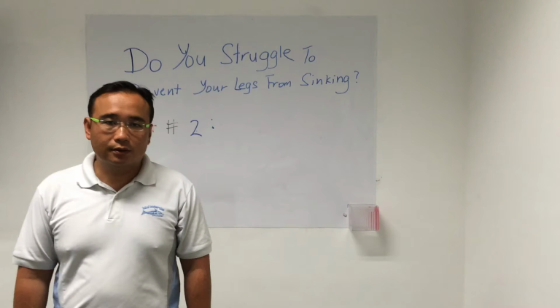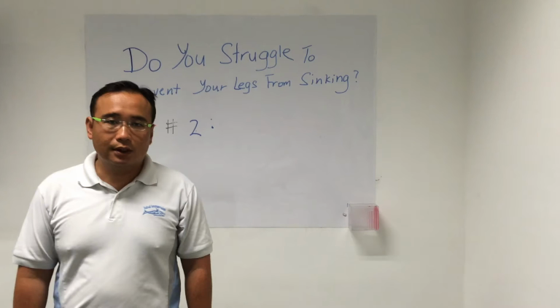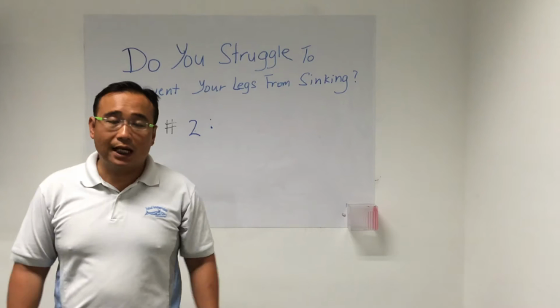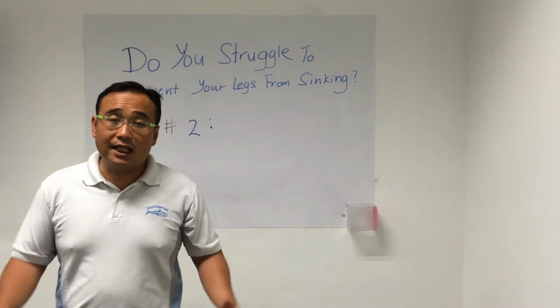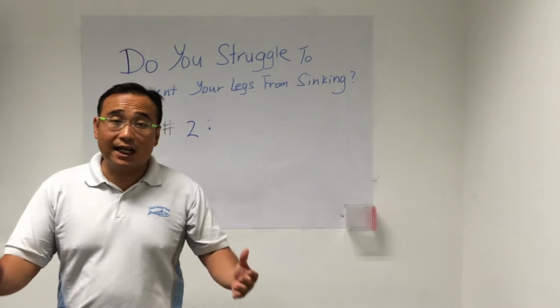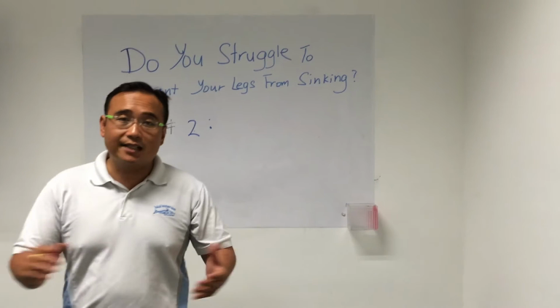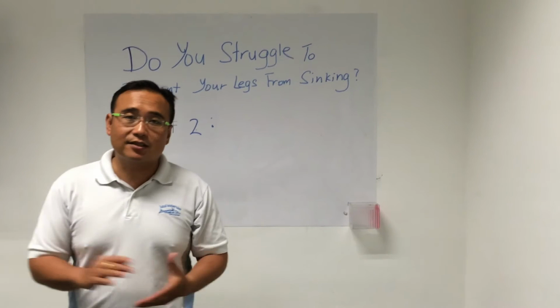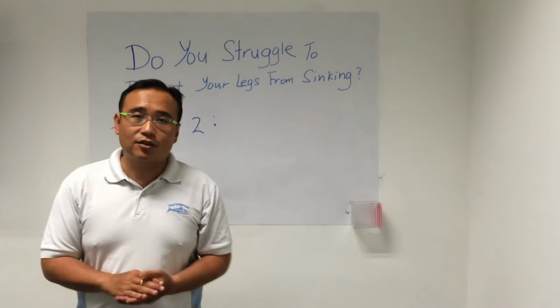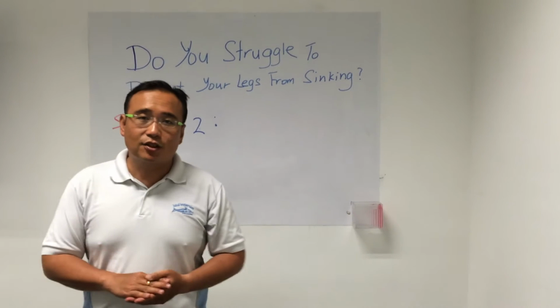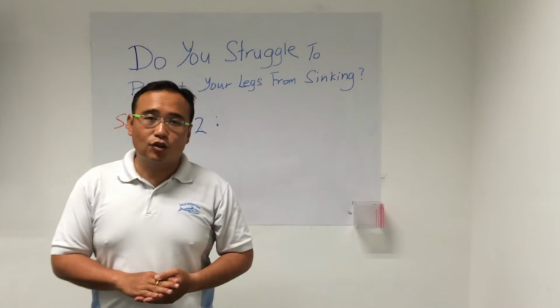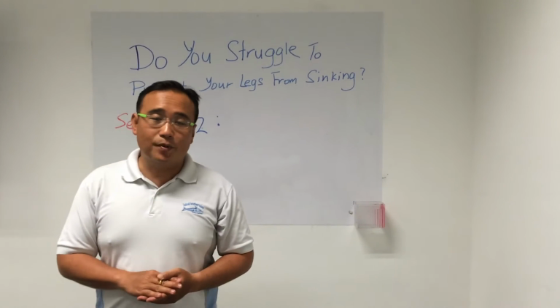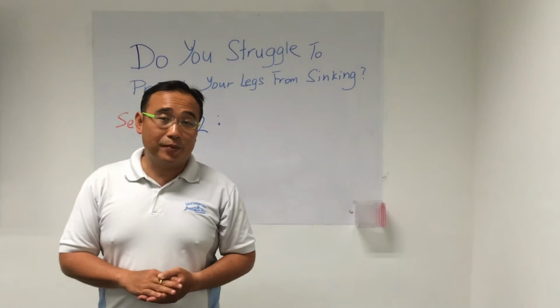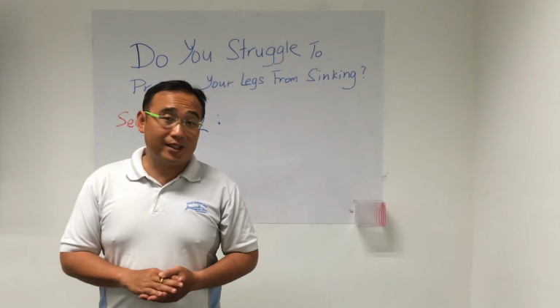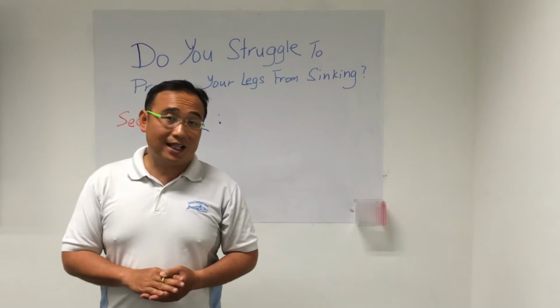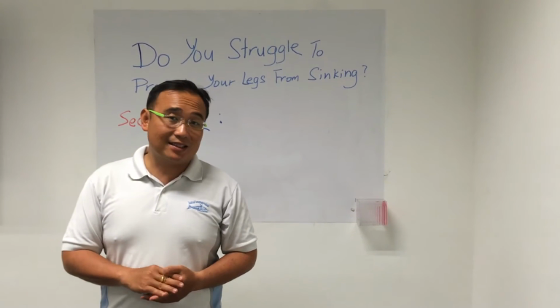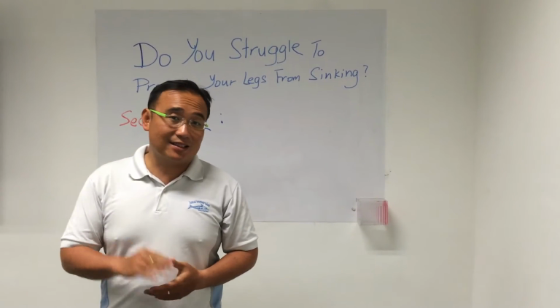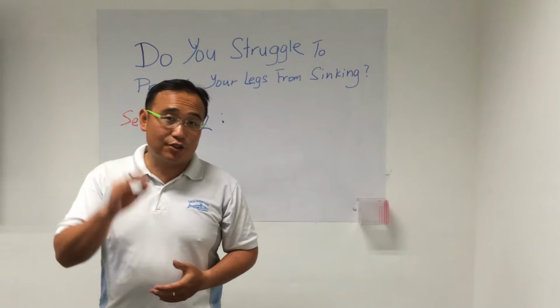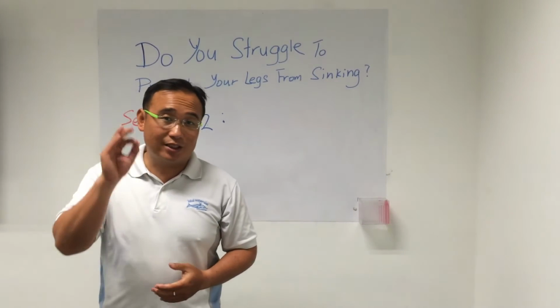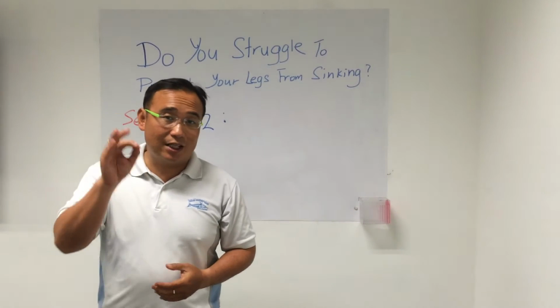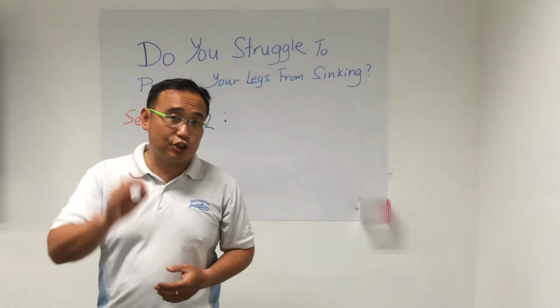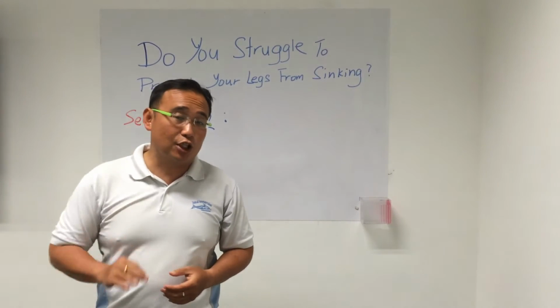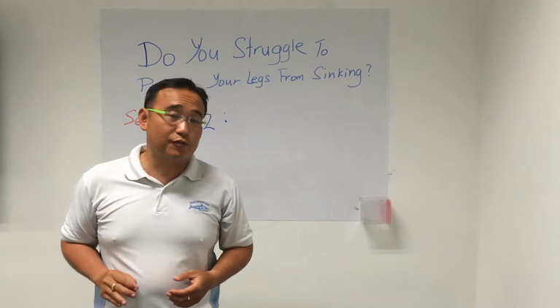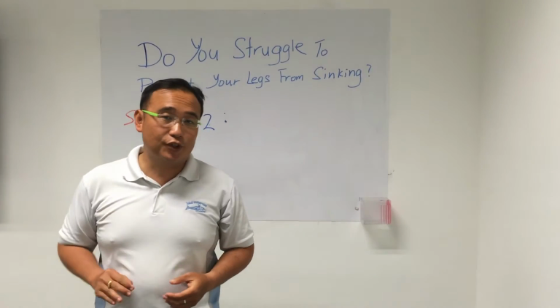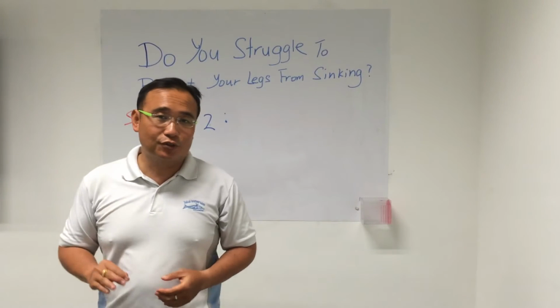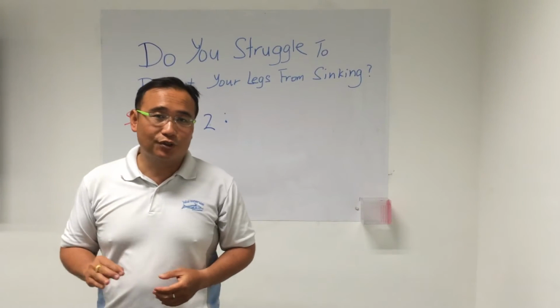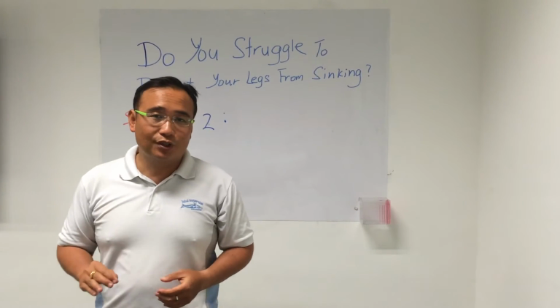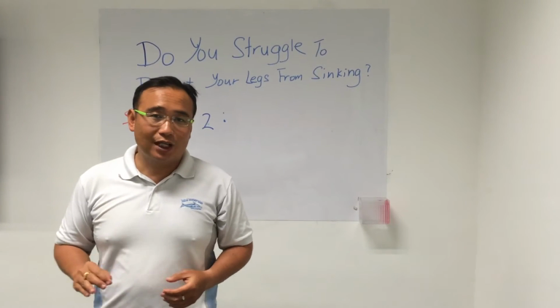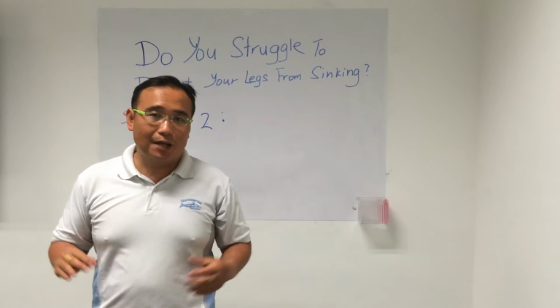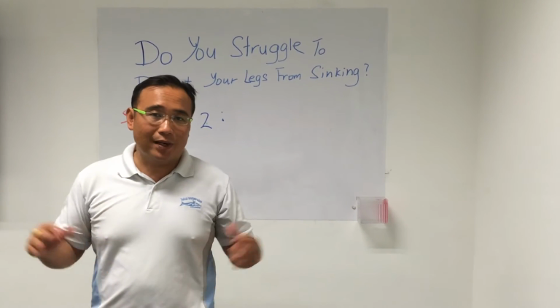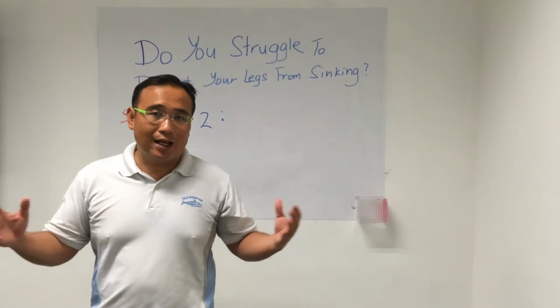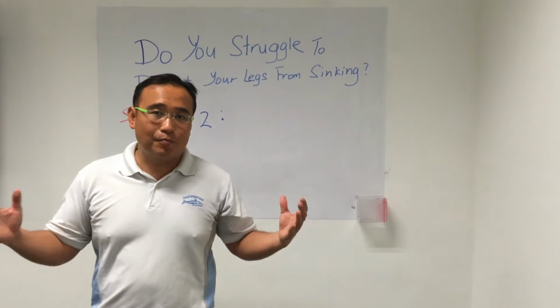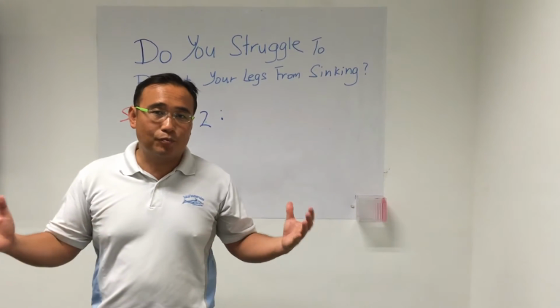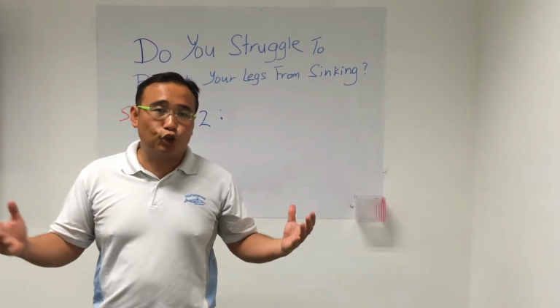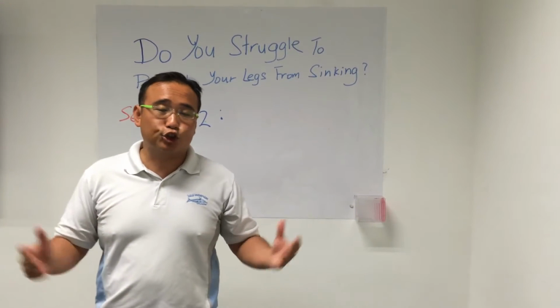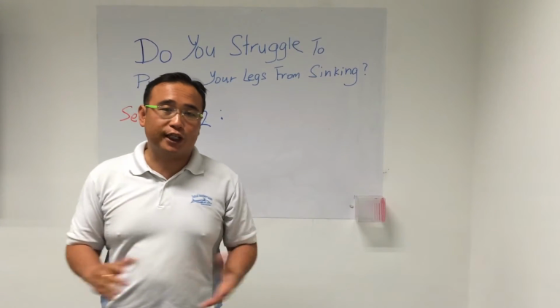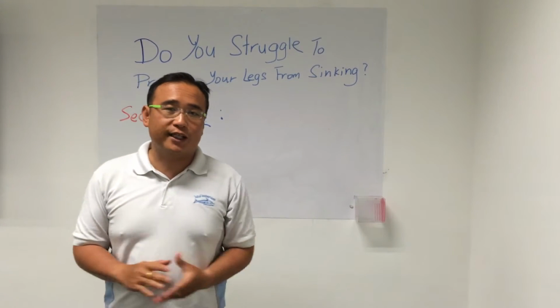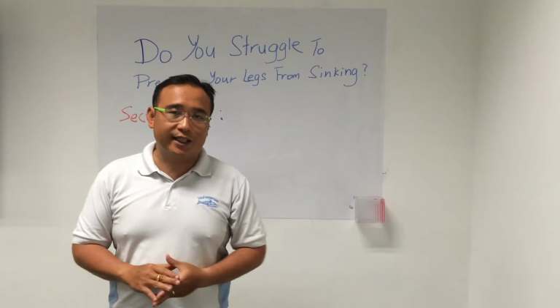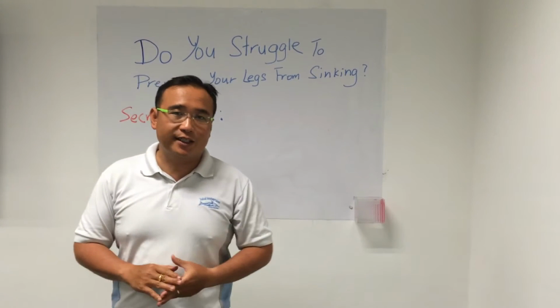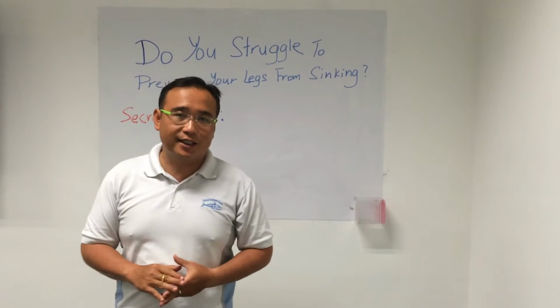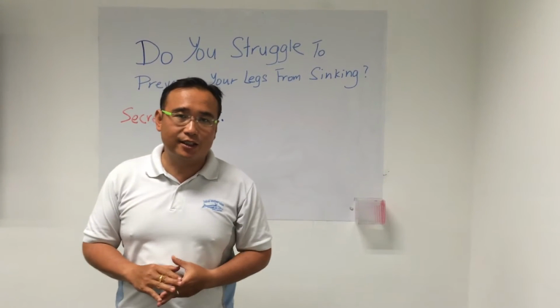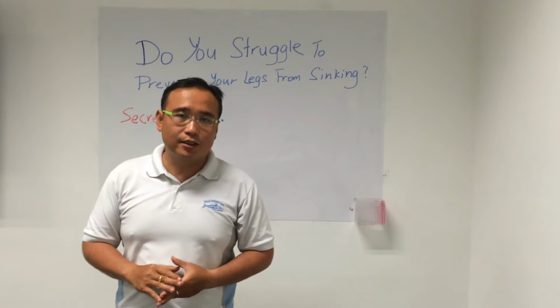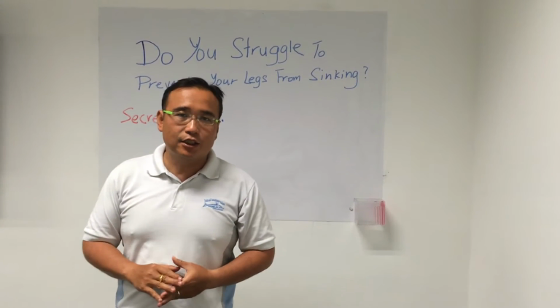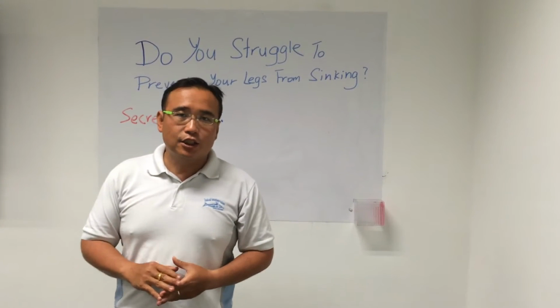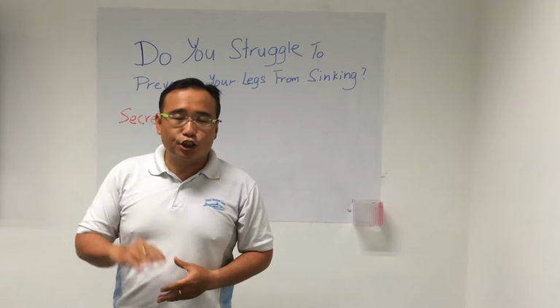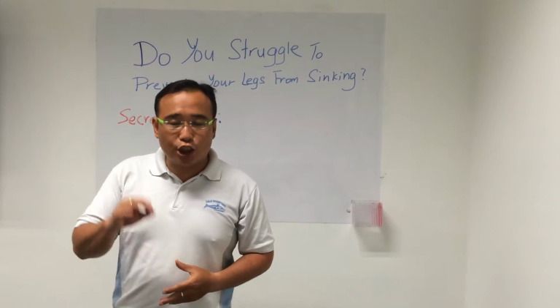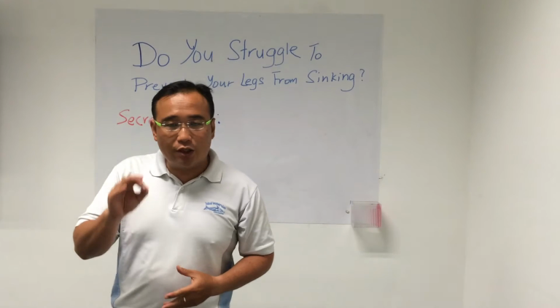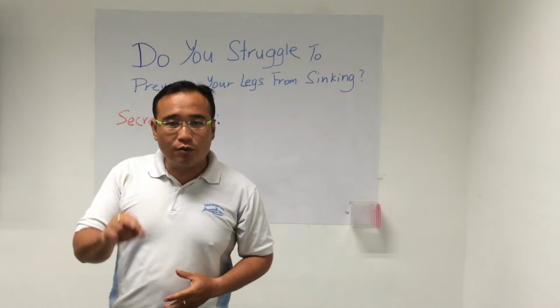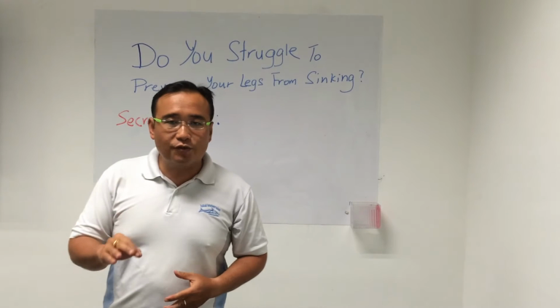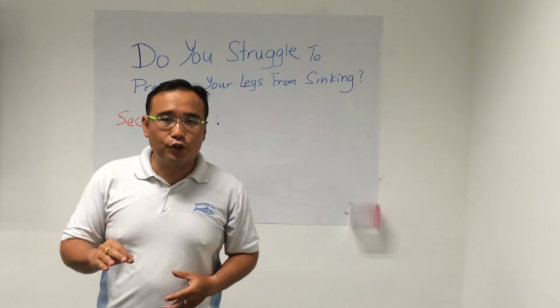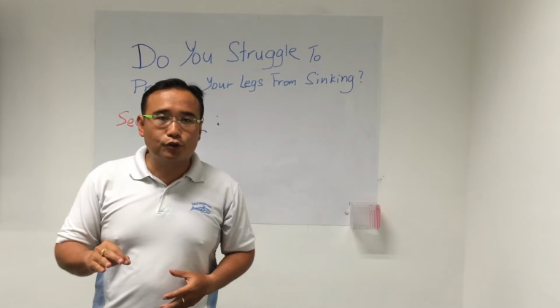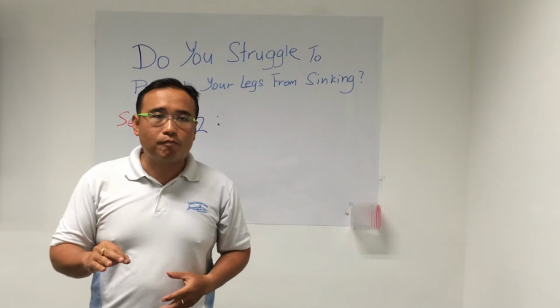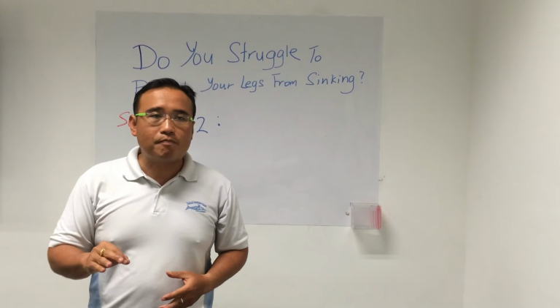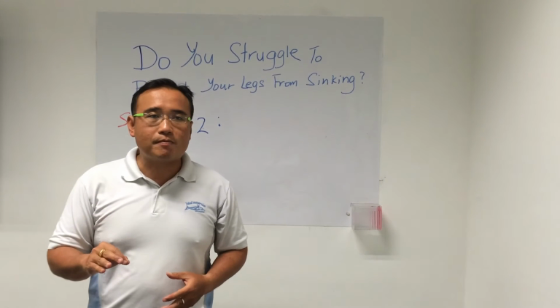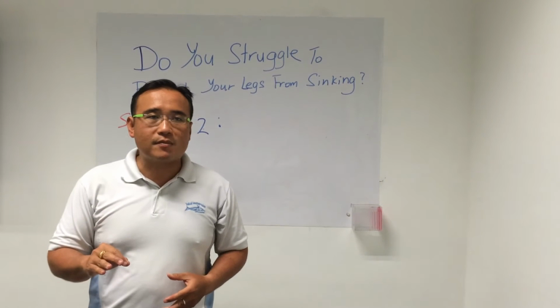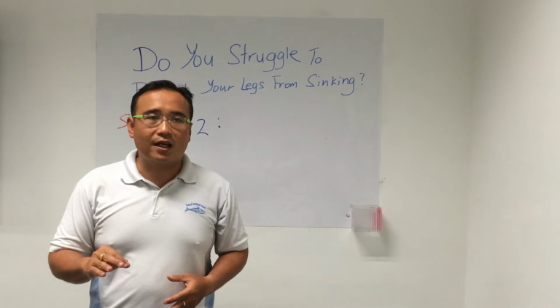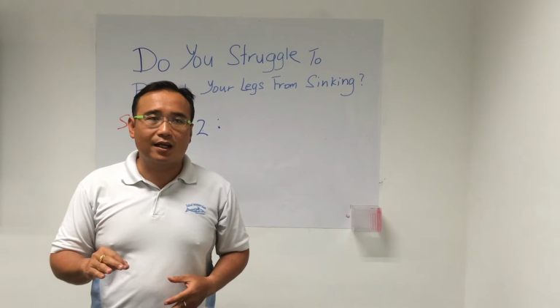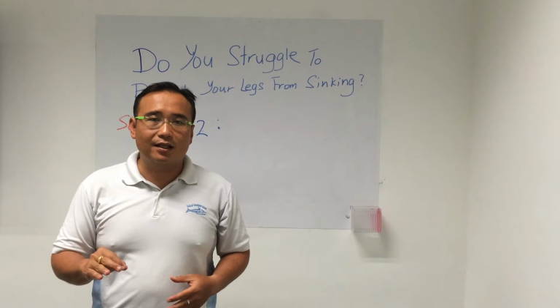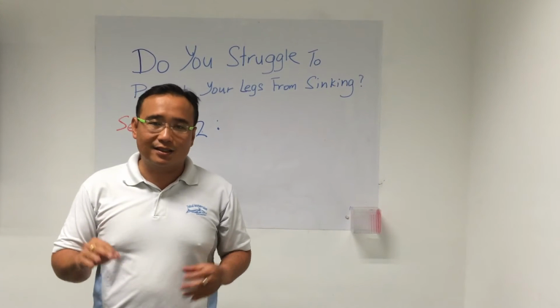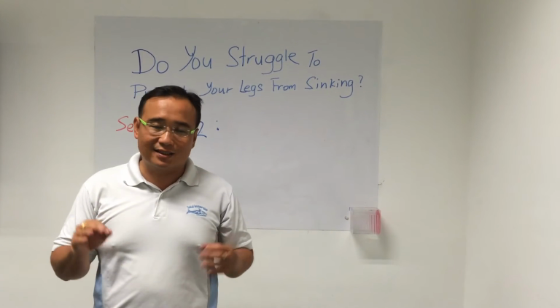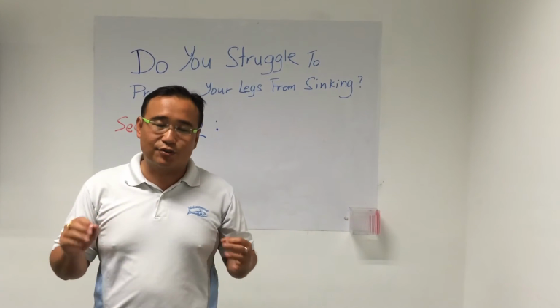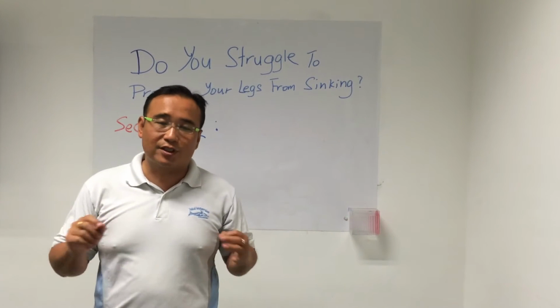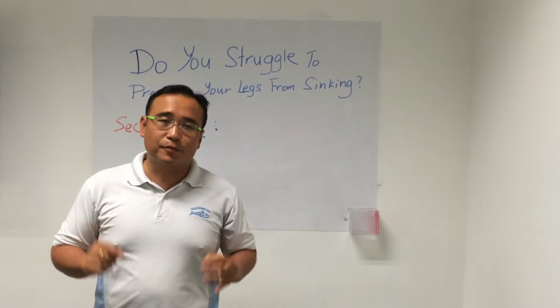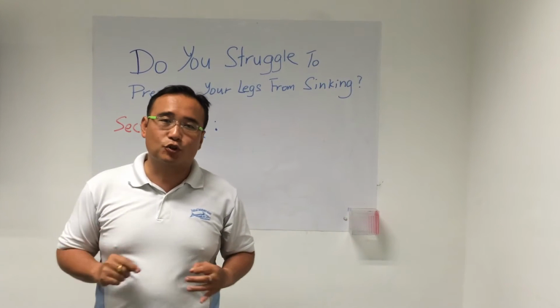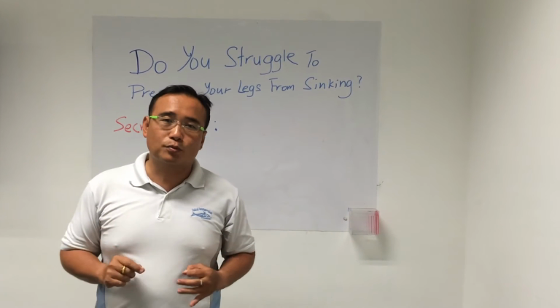Hi guys, remember the last secret that I shared with you? I'm Coach Teng again here, sharing with you secret number two.